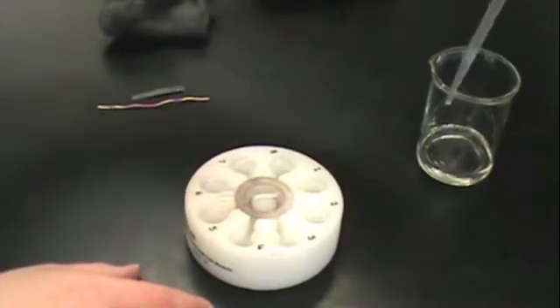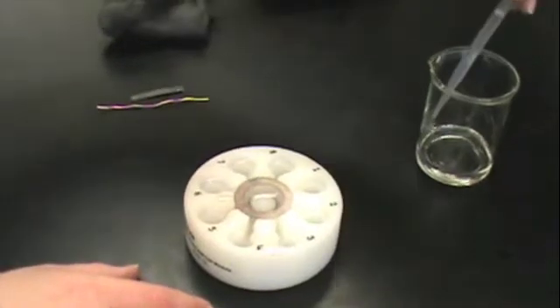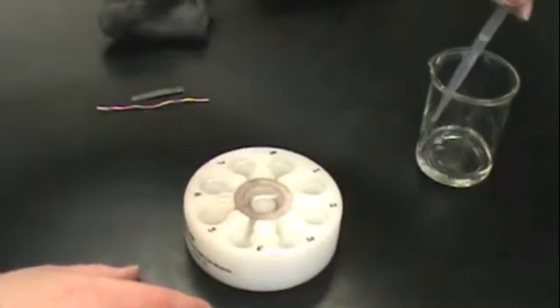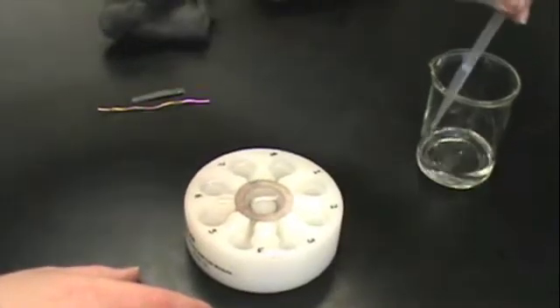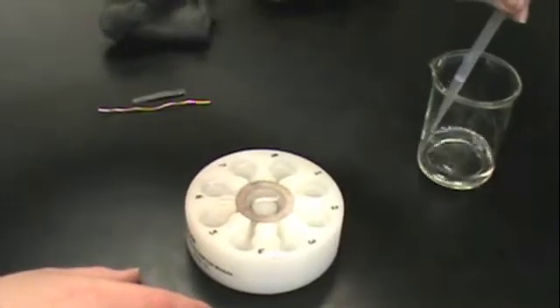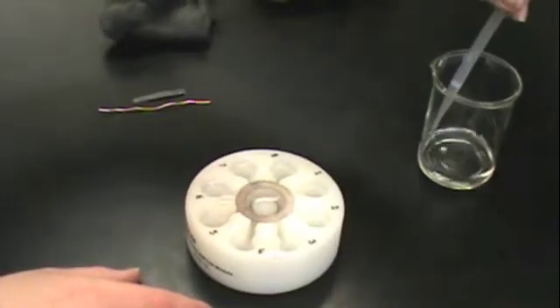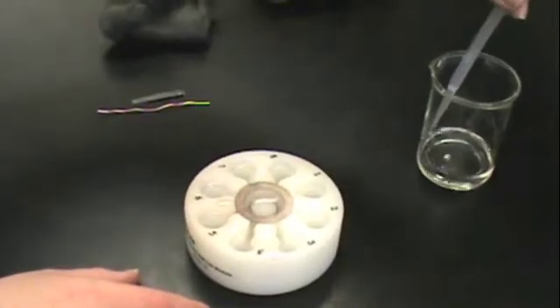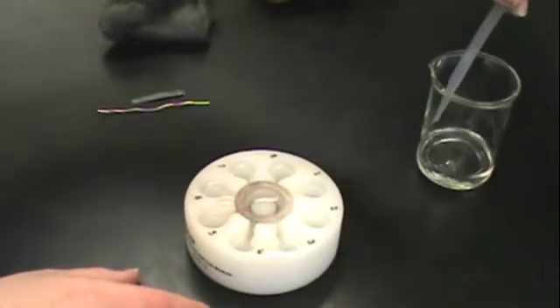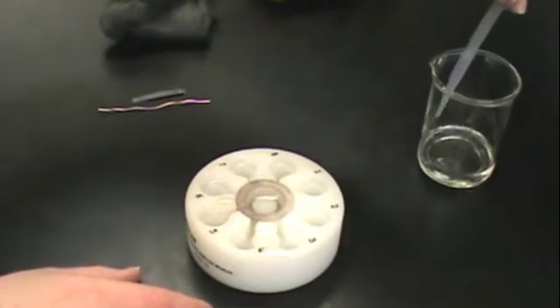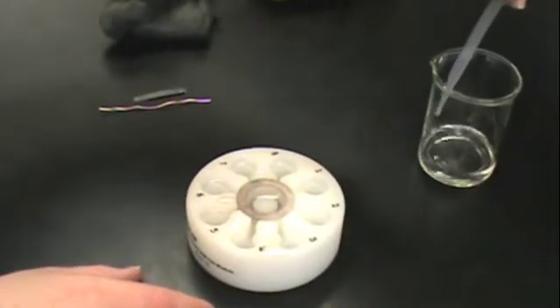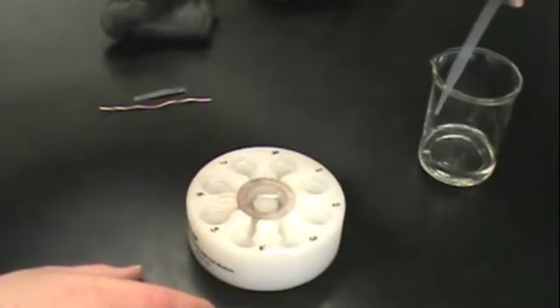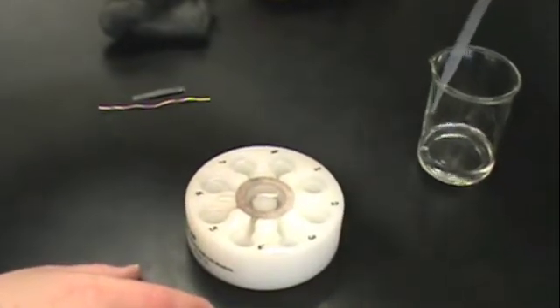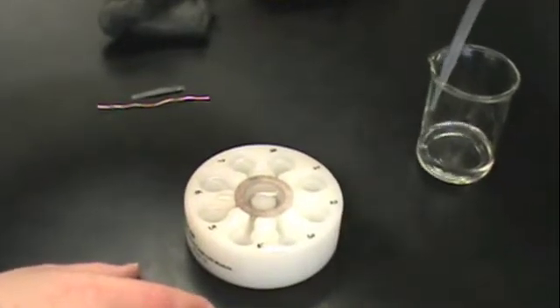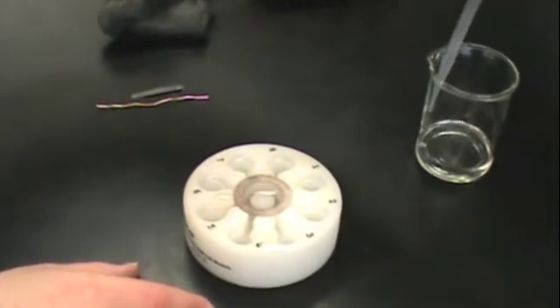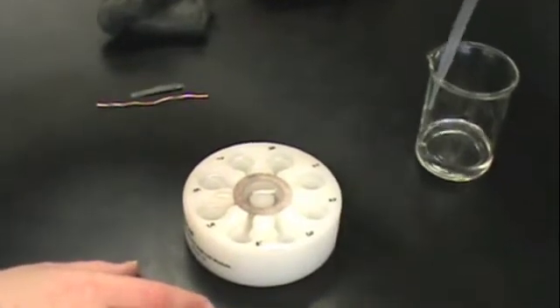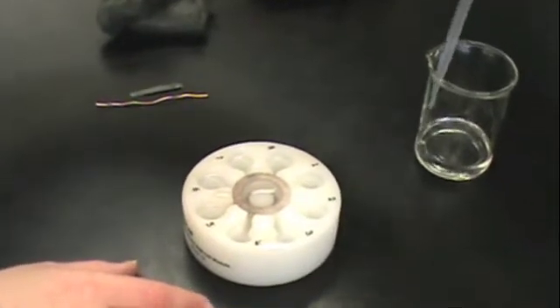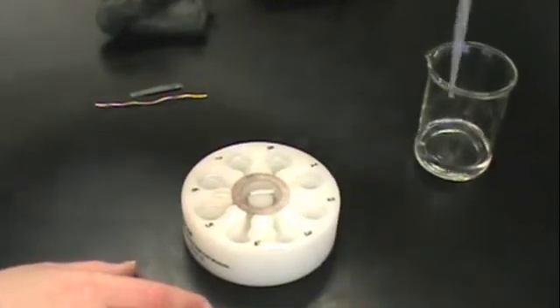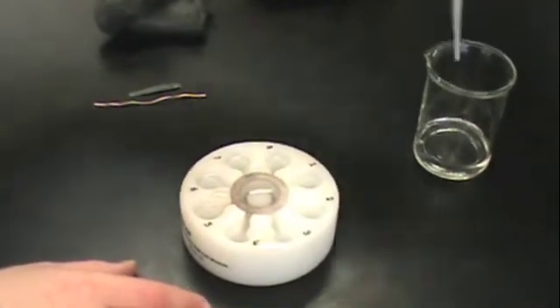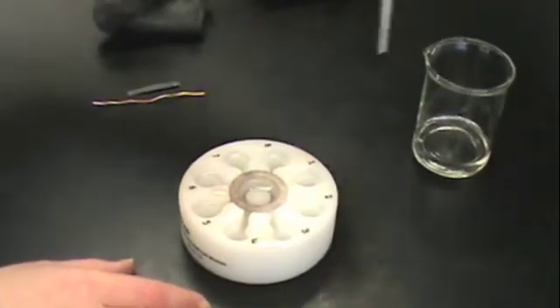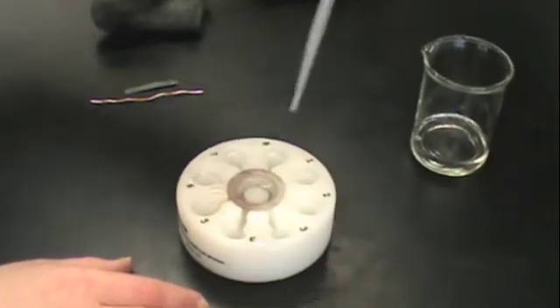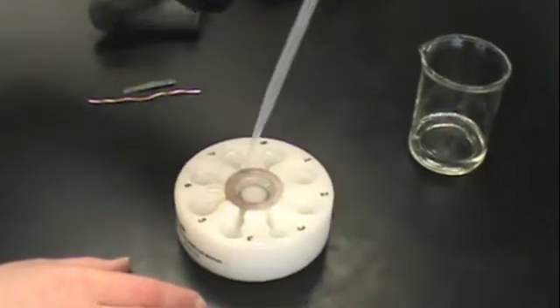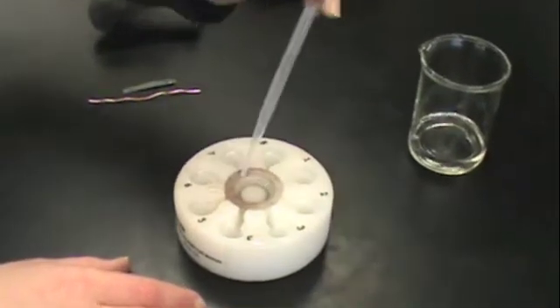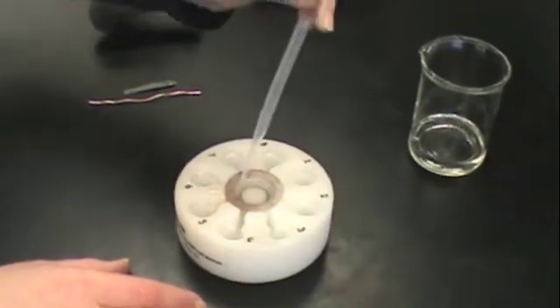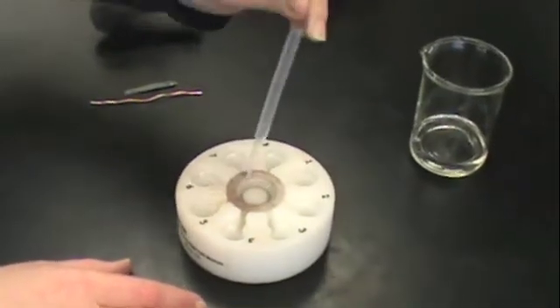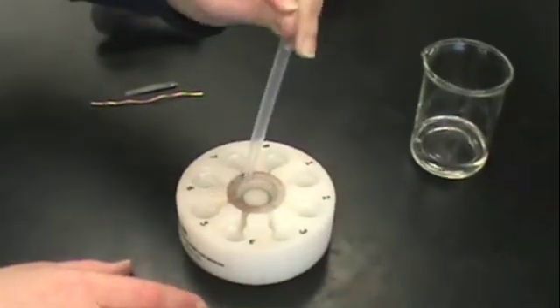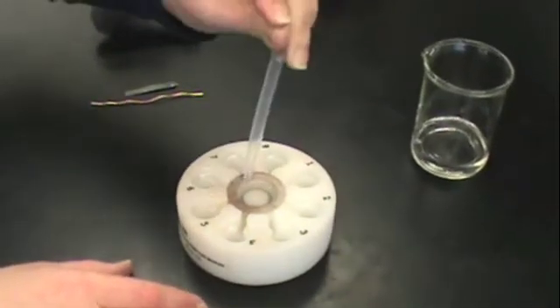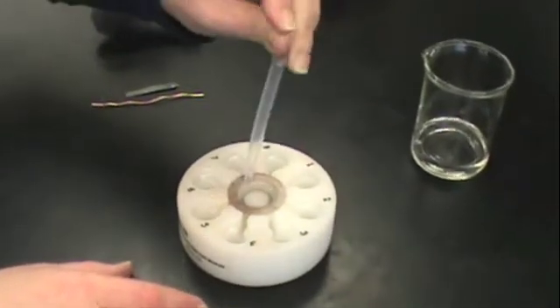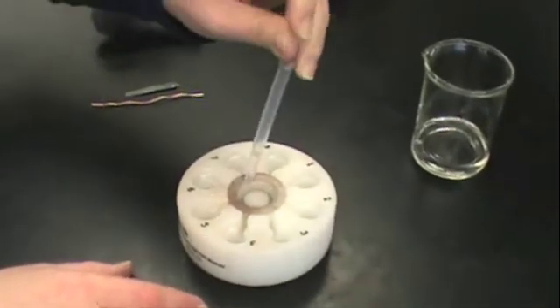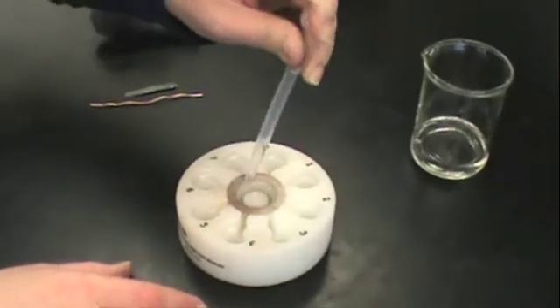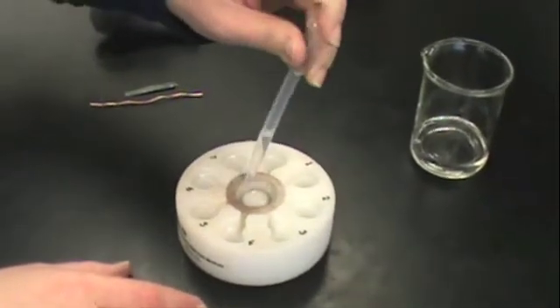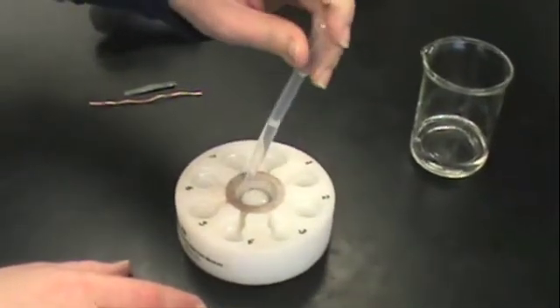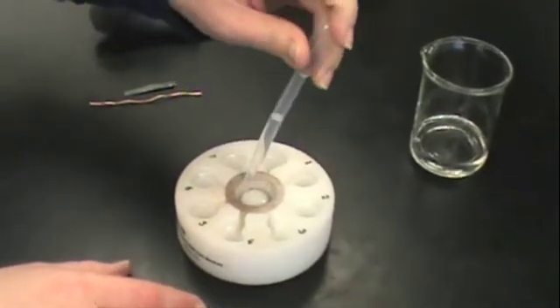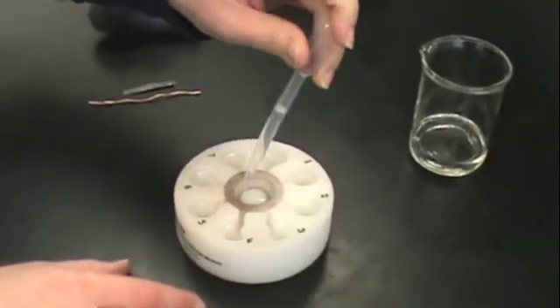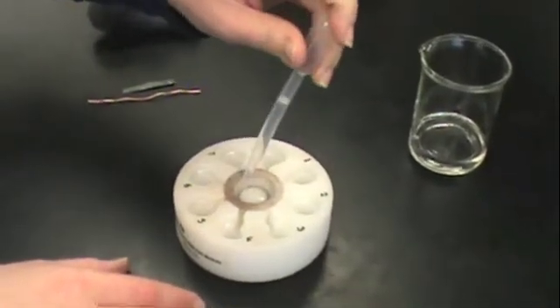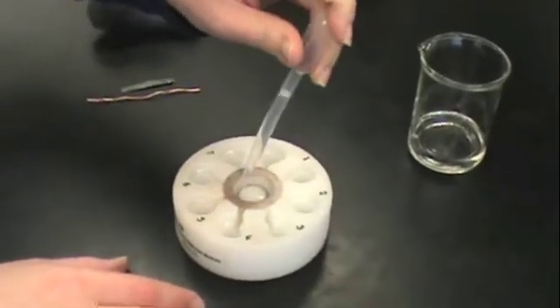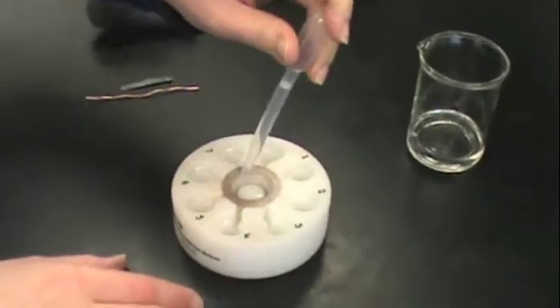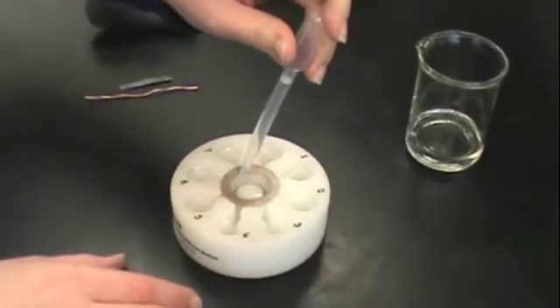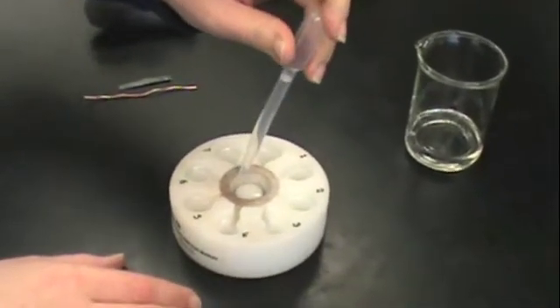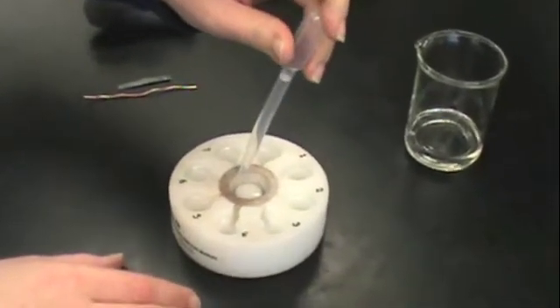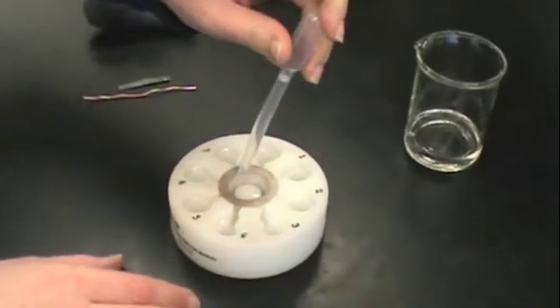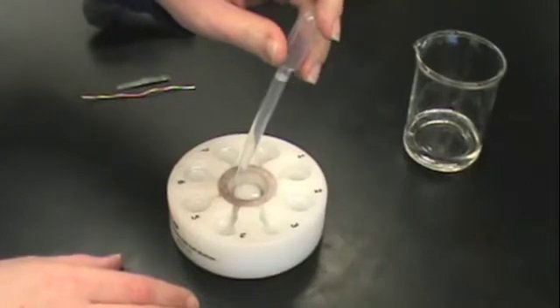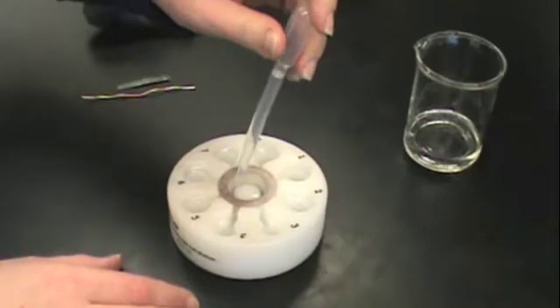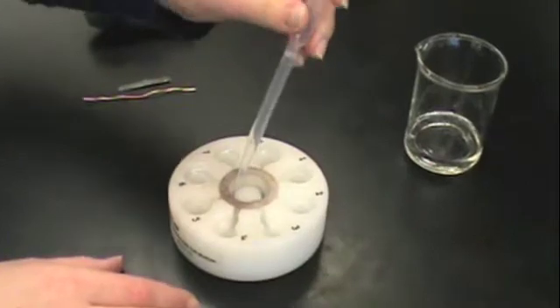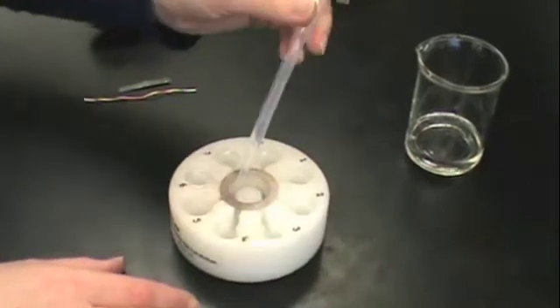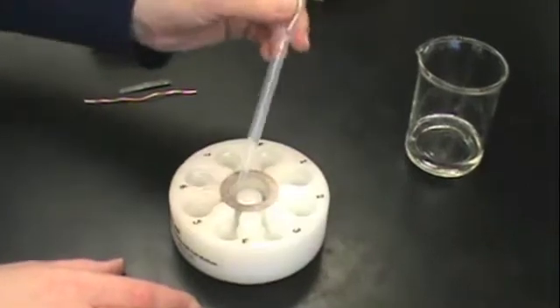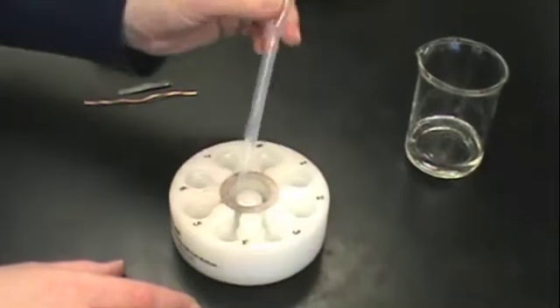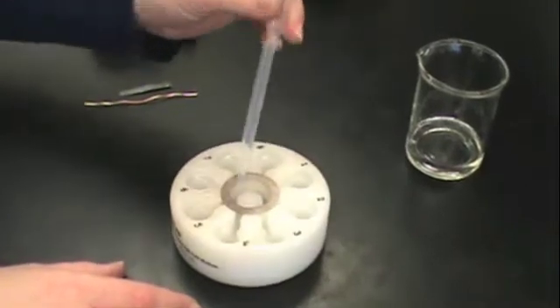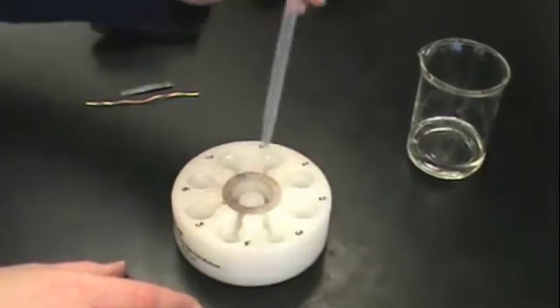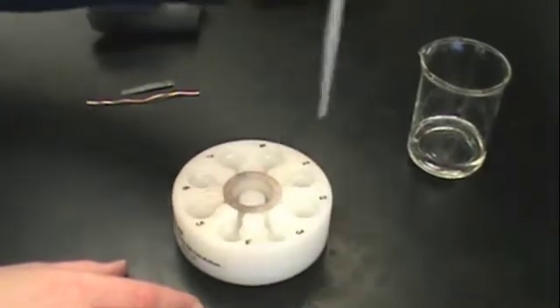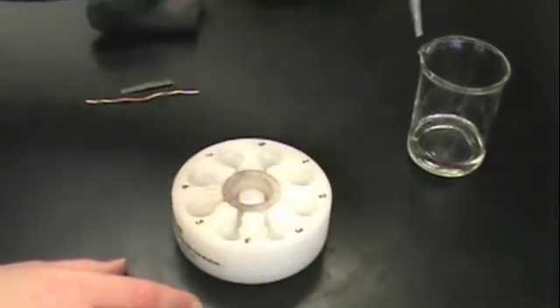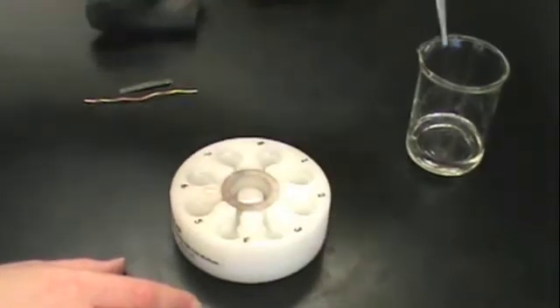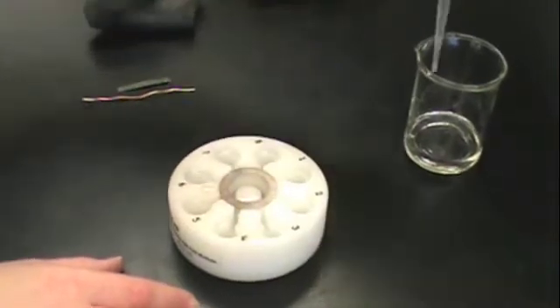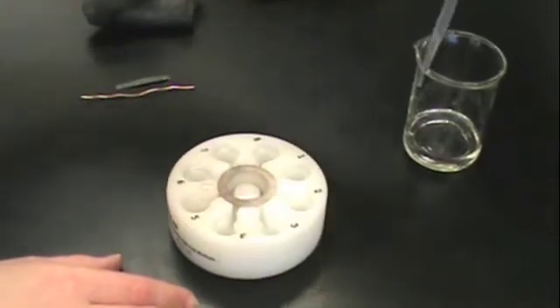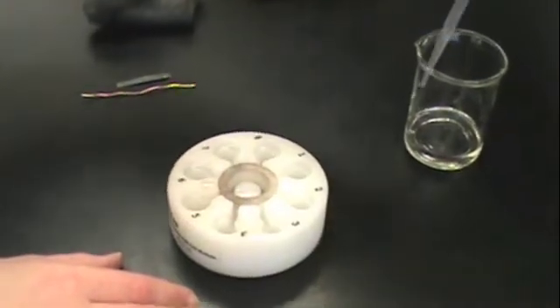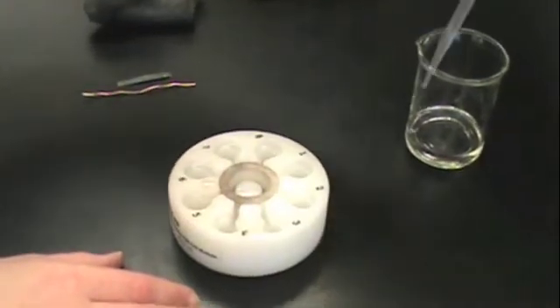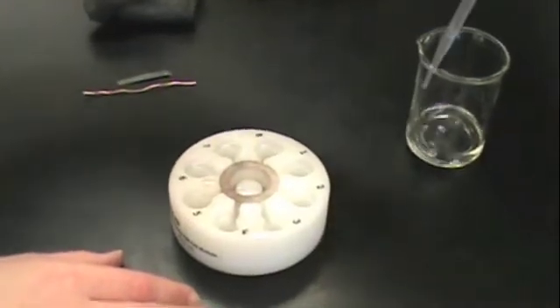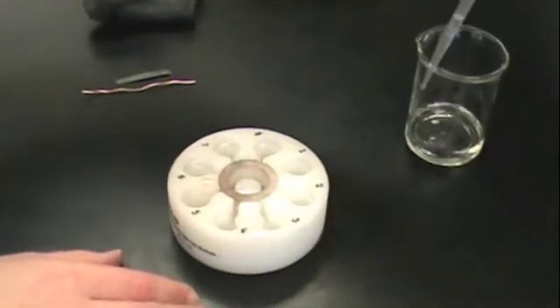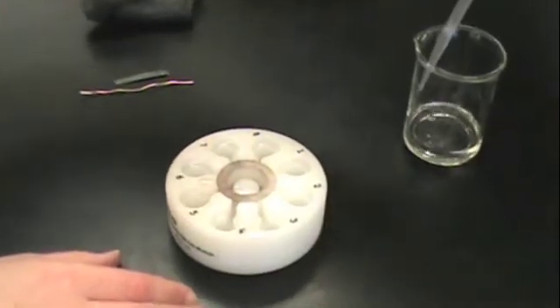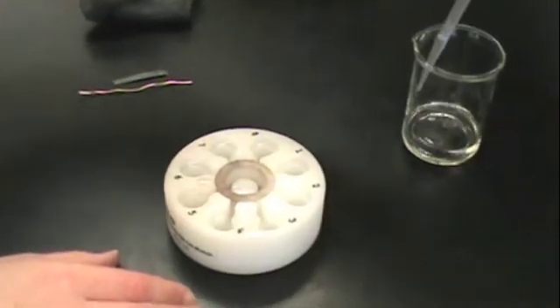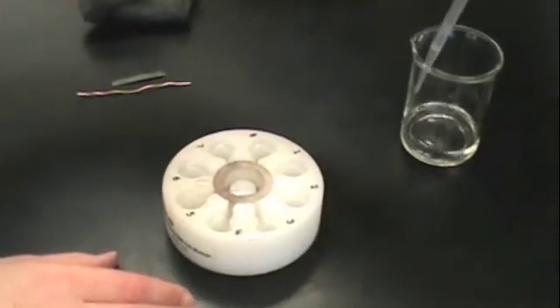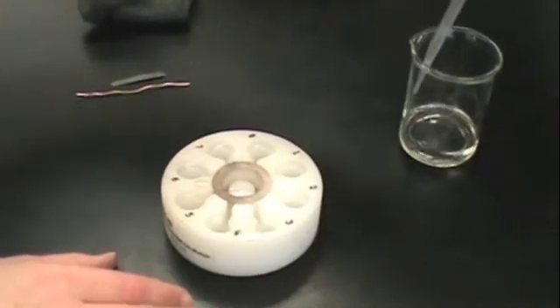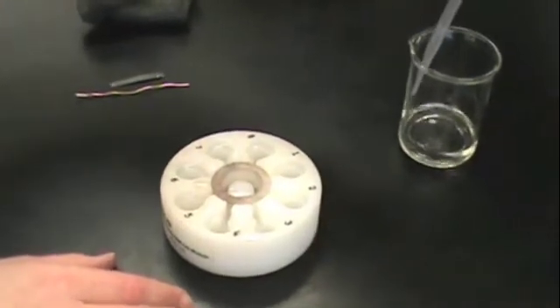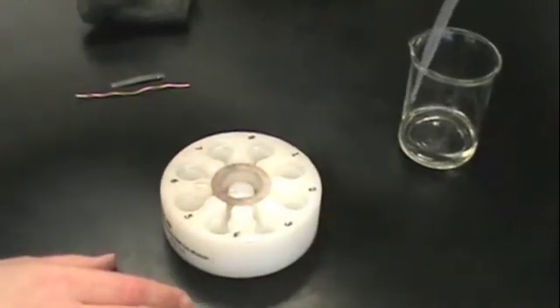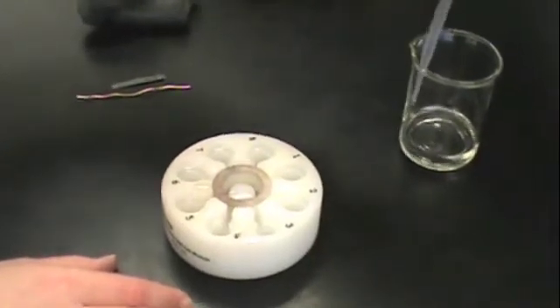Once you have removed the solution from the outer wells, you will also want to remove the solution from the central well, which is your salt bridge.